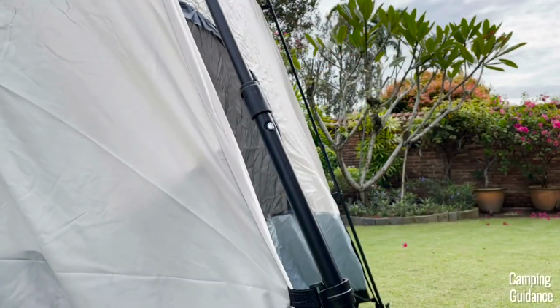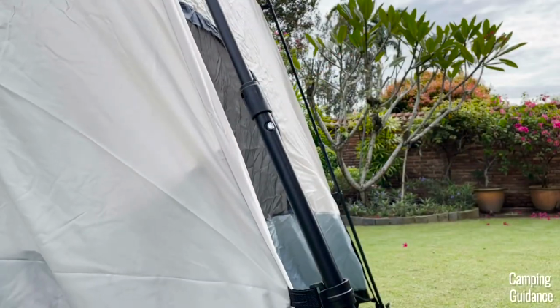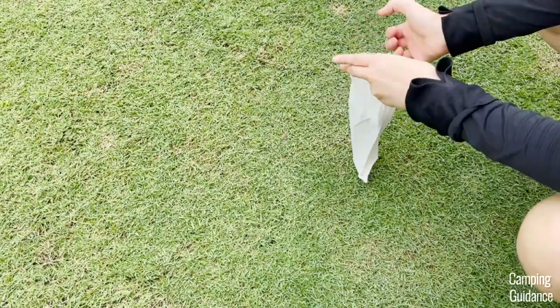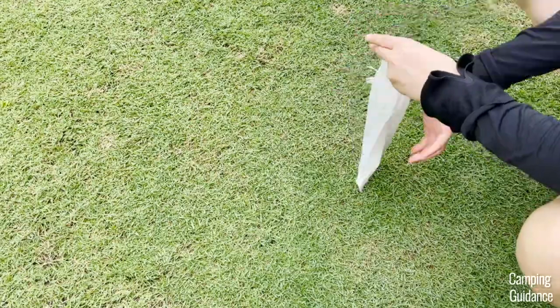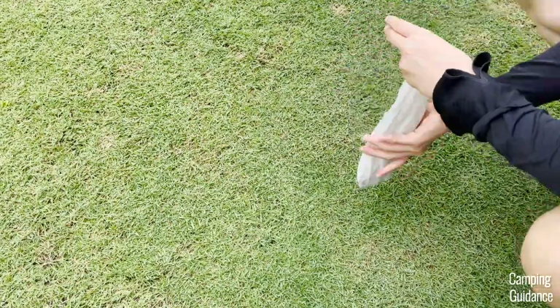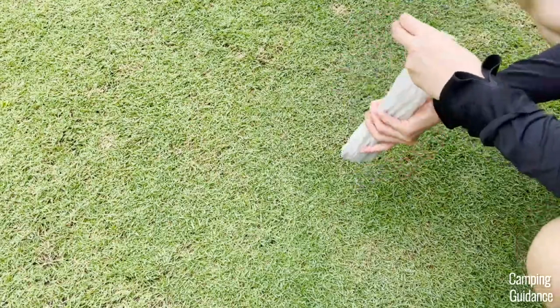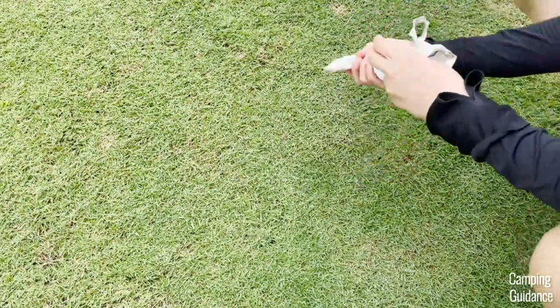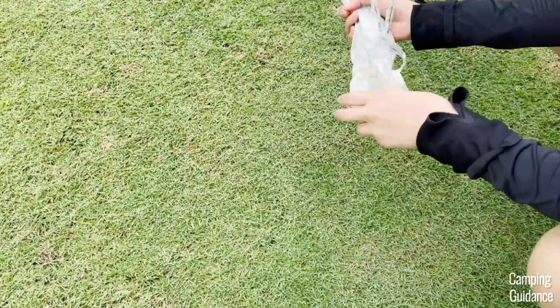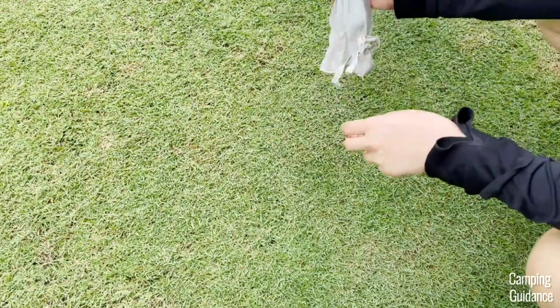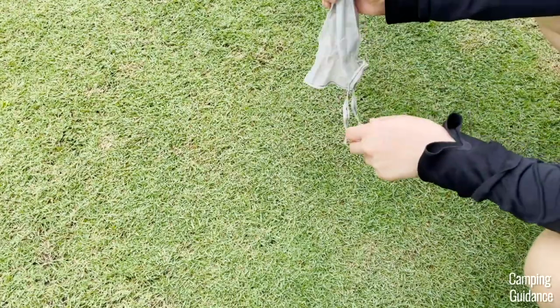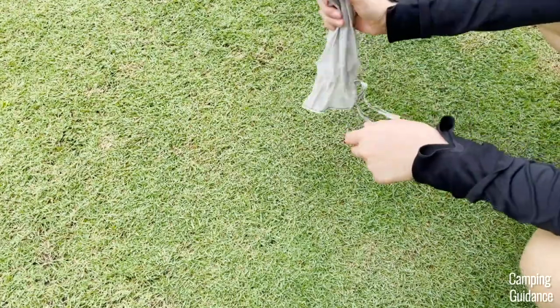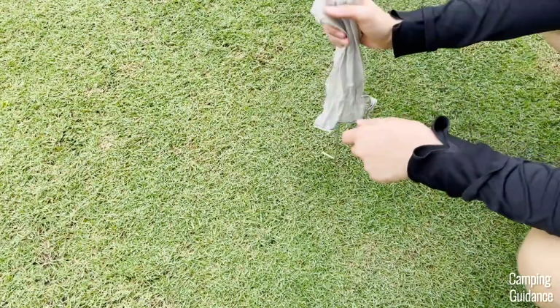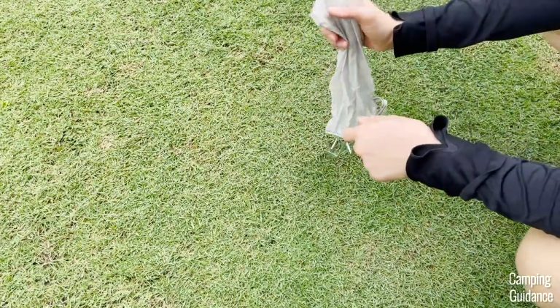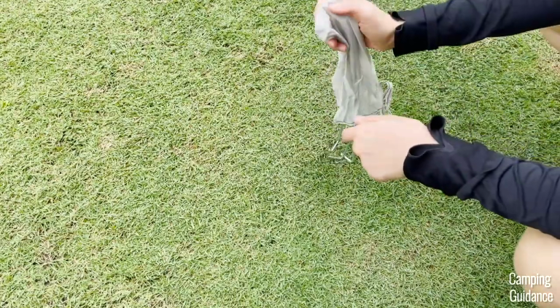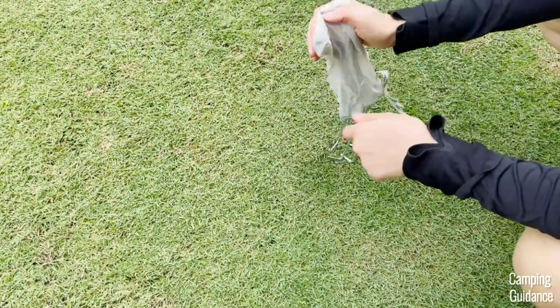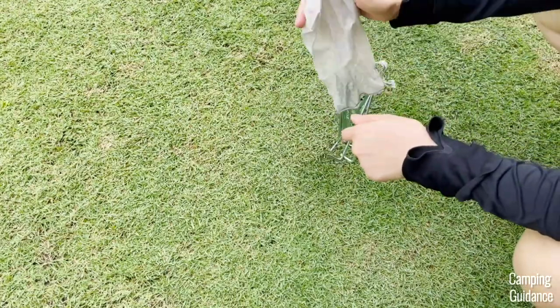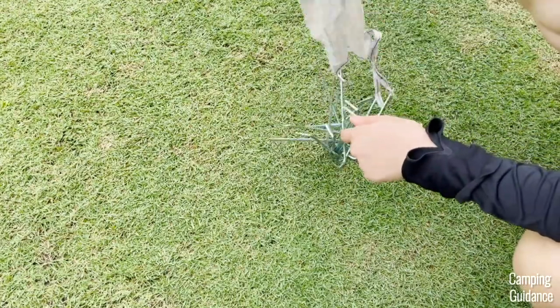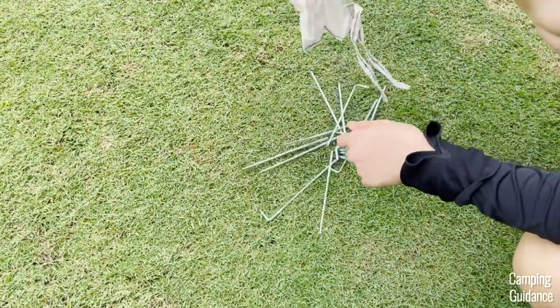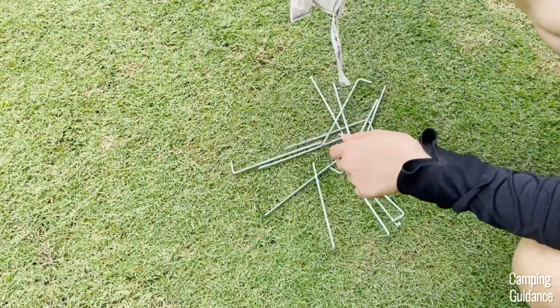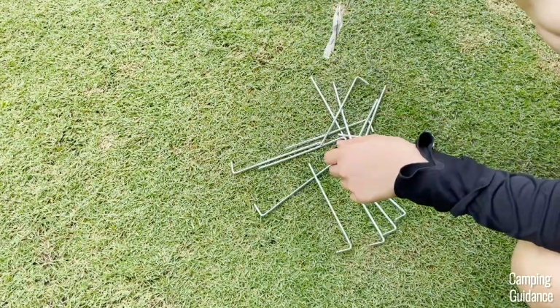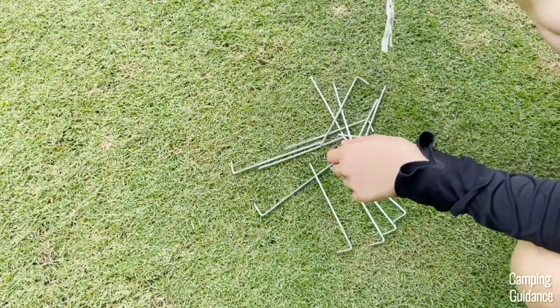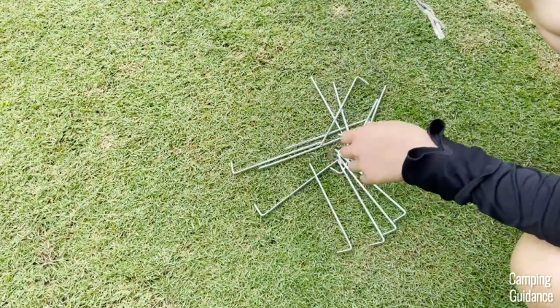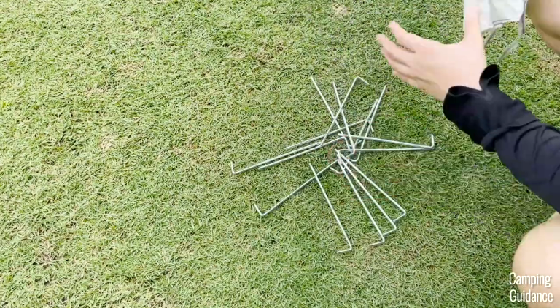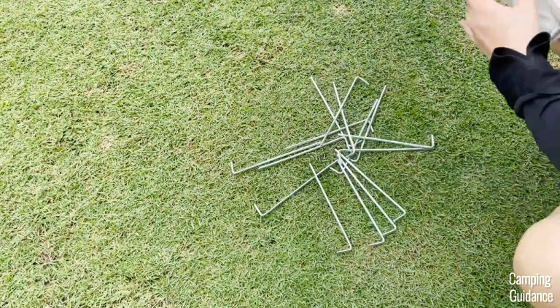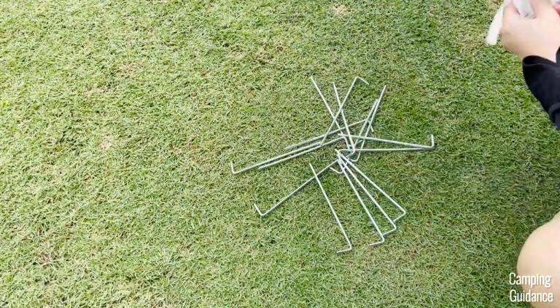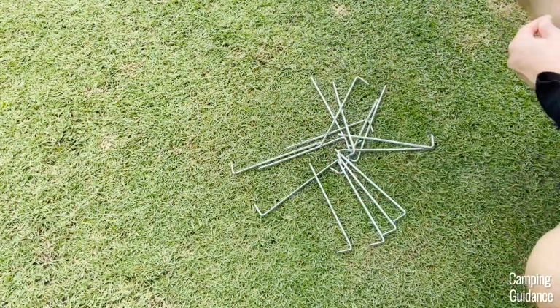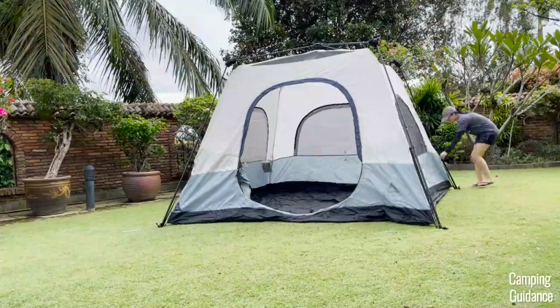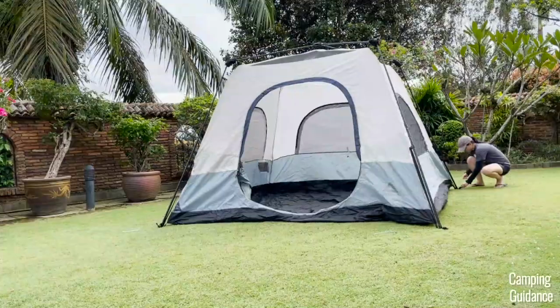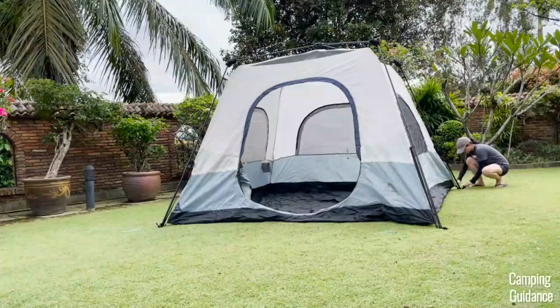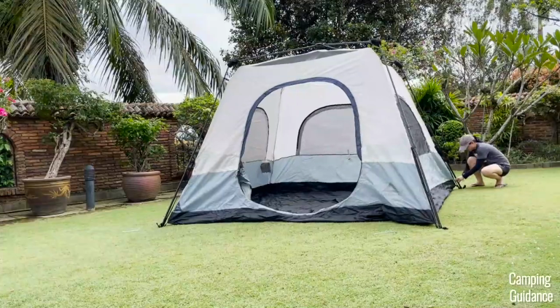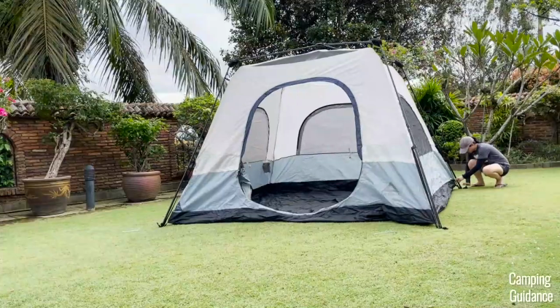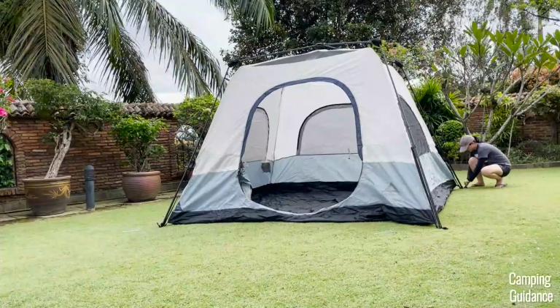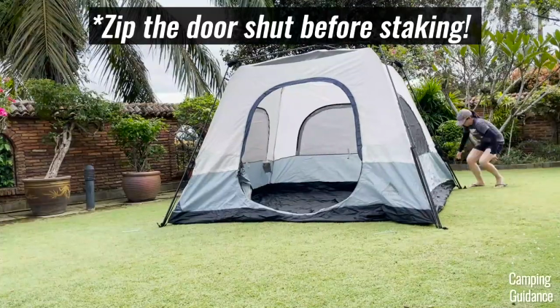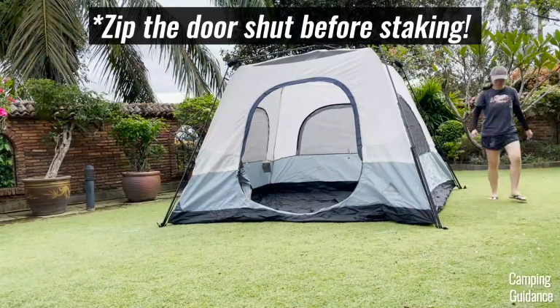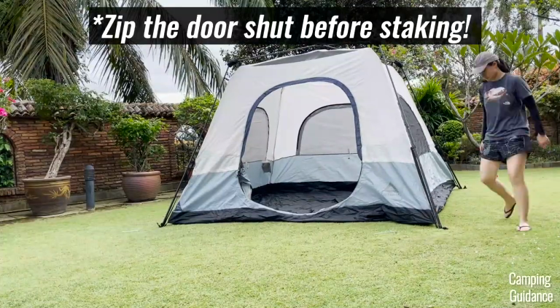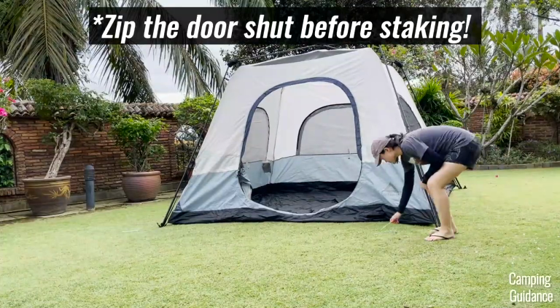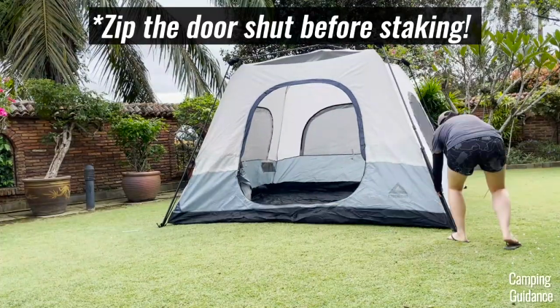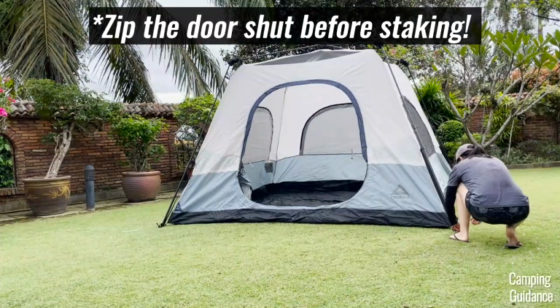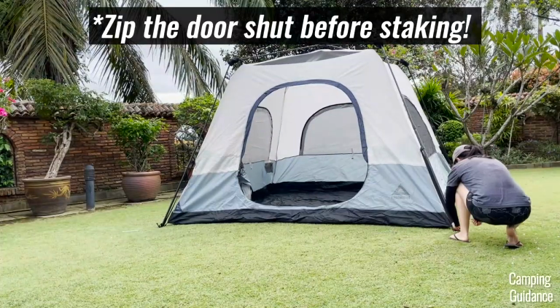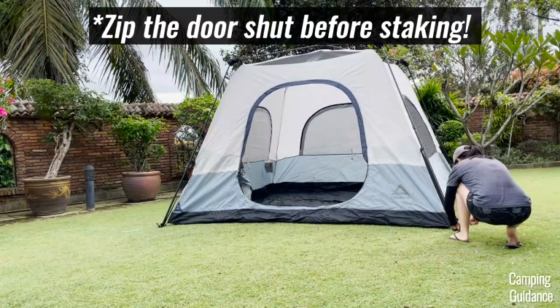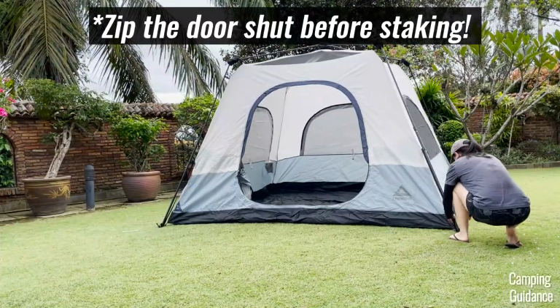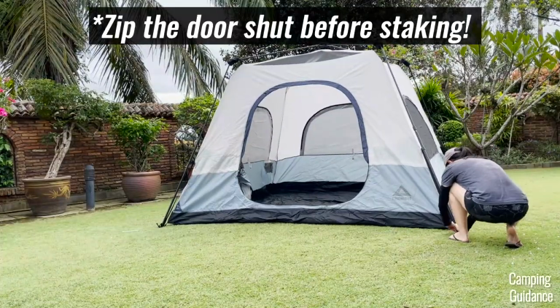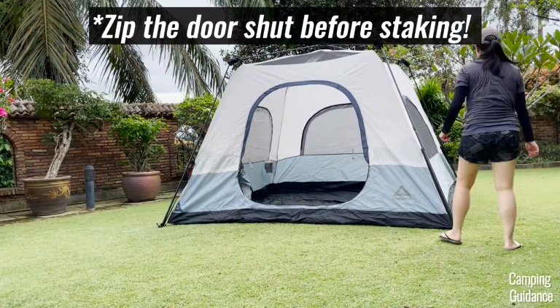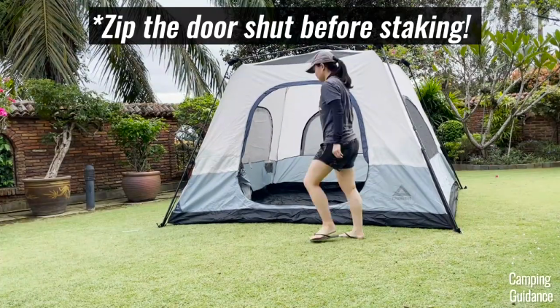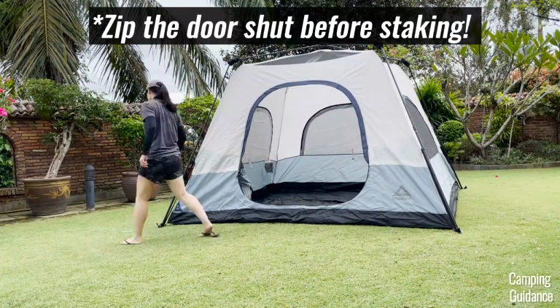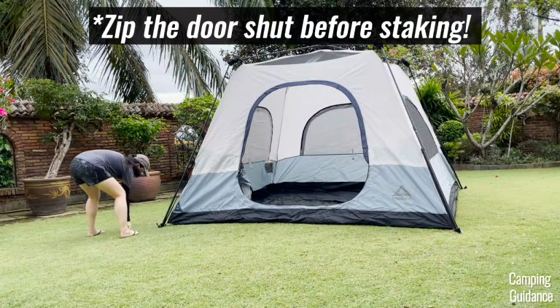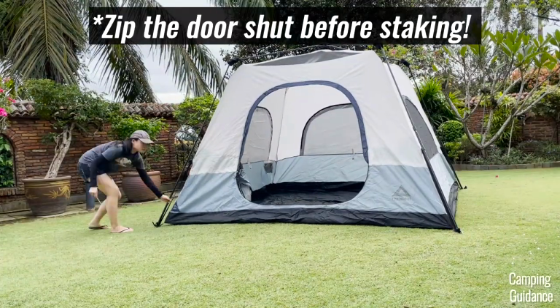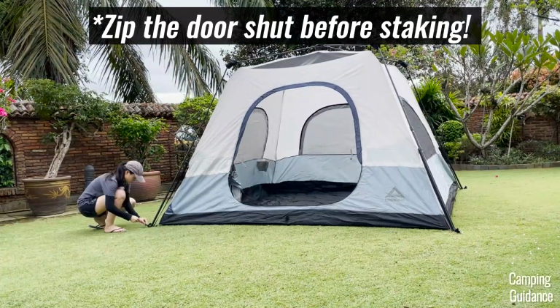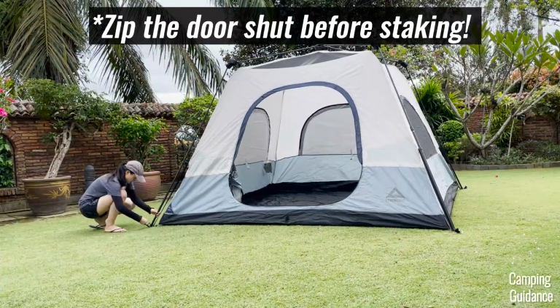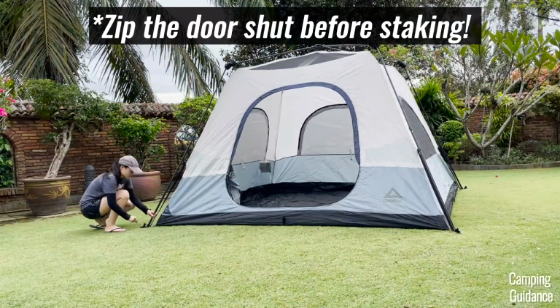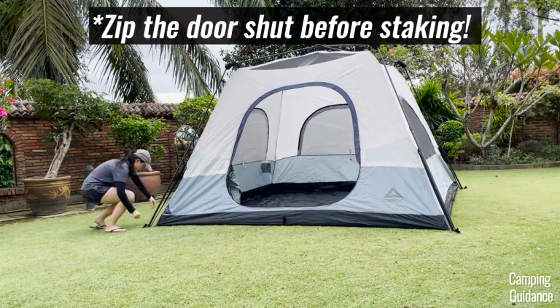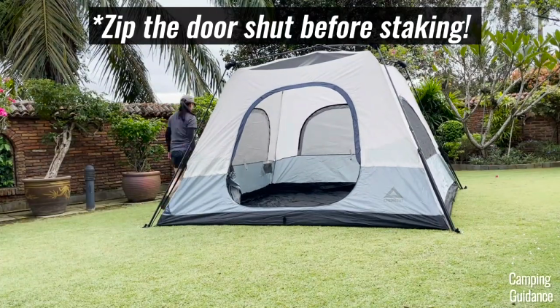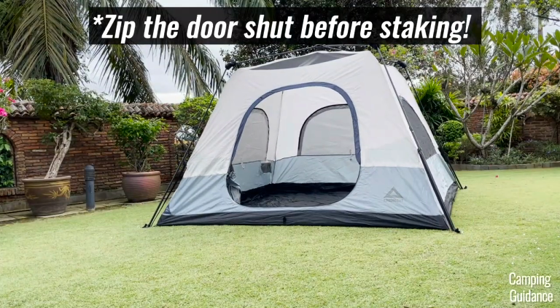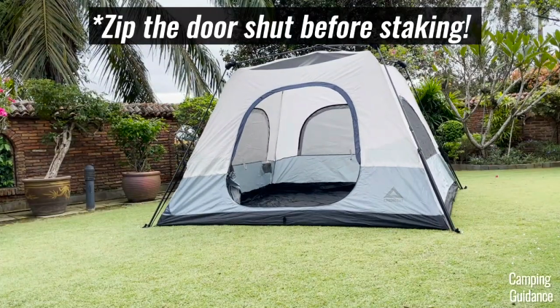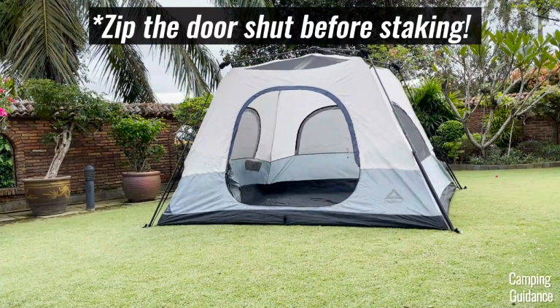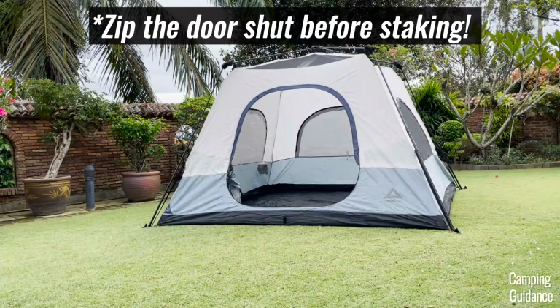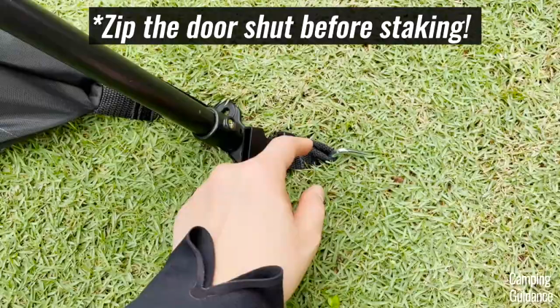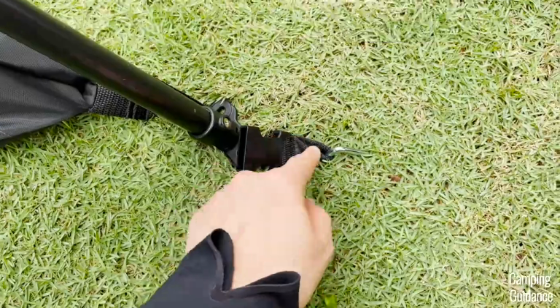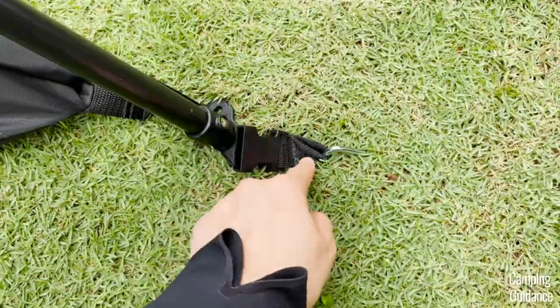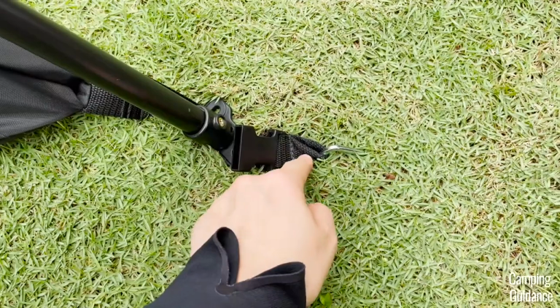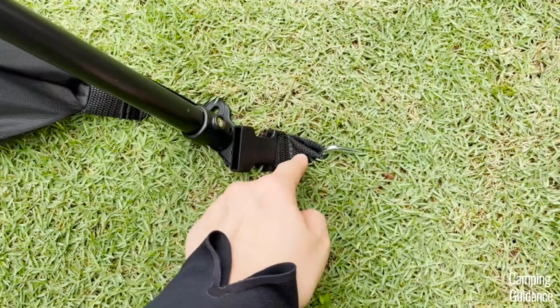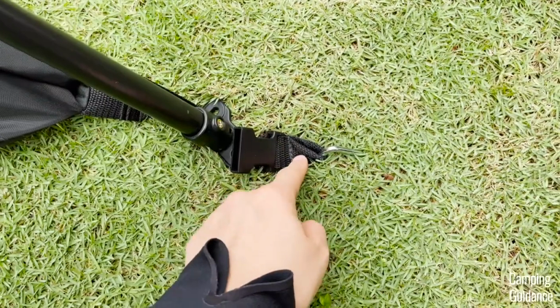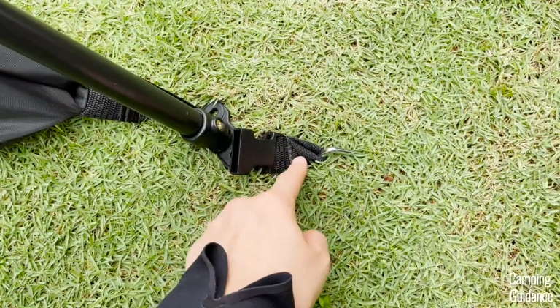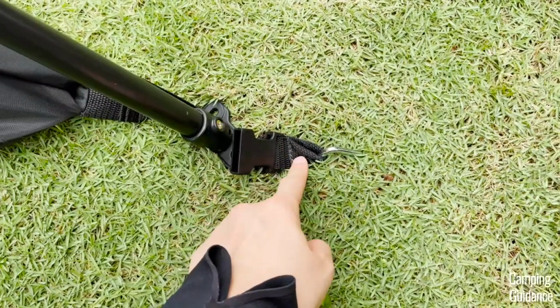After that, grab four of the provided stakes, pull the tent out tight, and stake down the tent body through the stake loop.